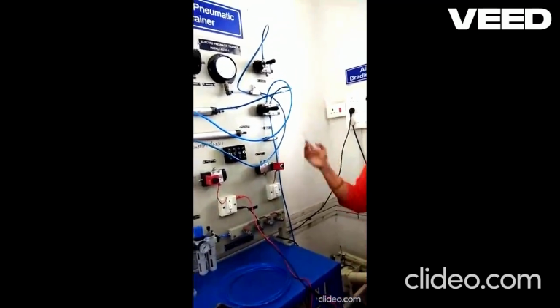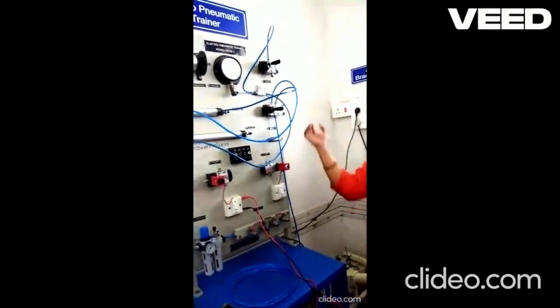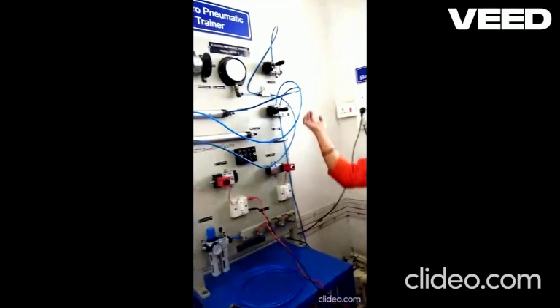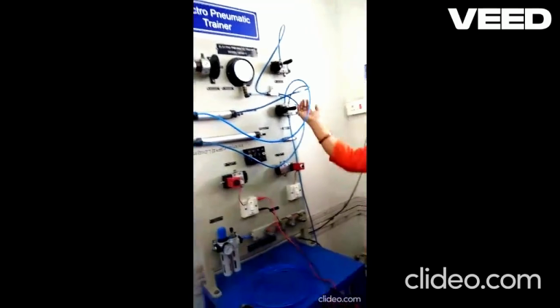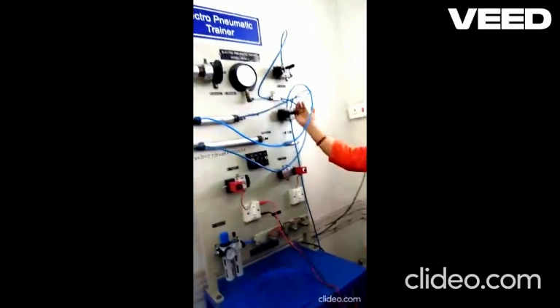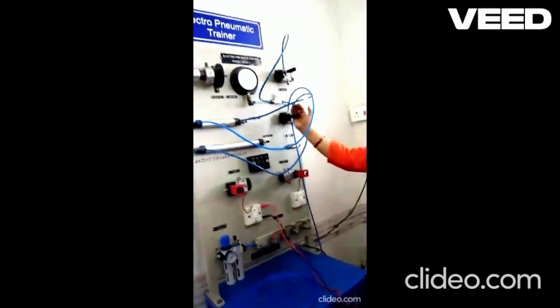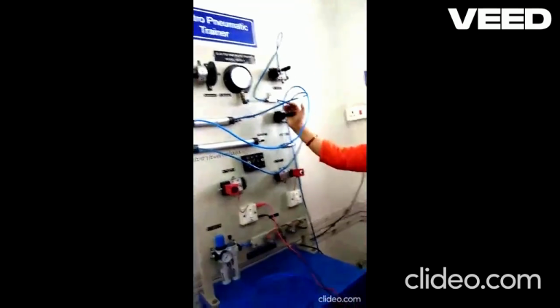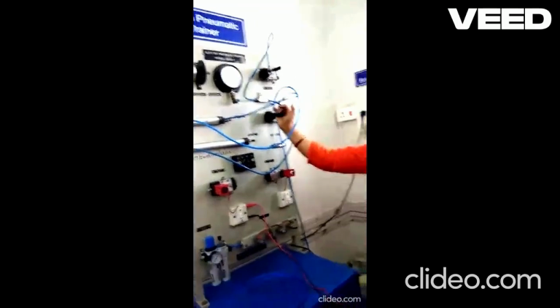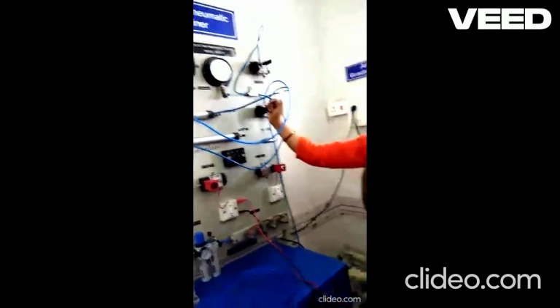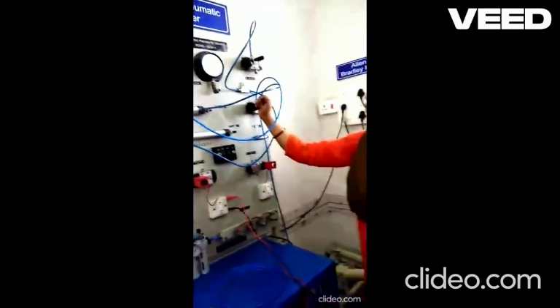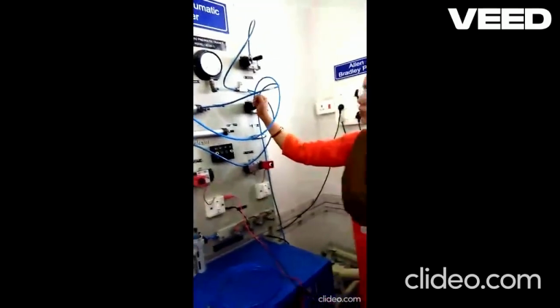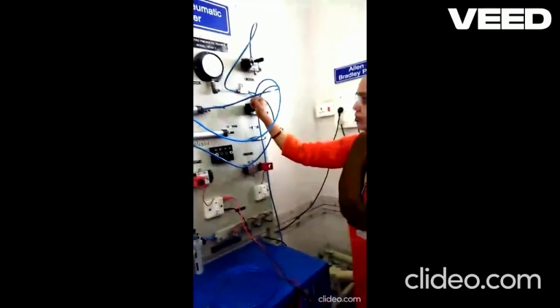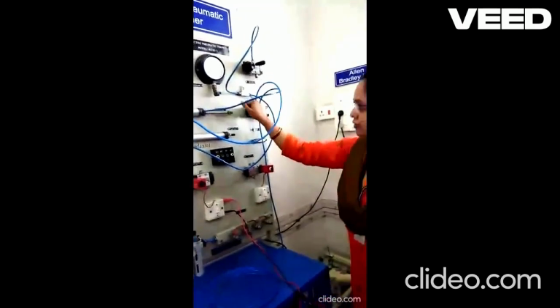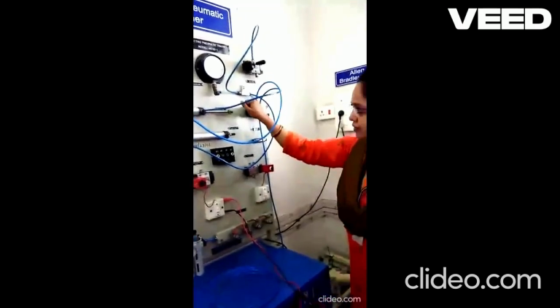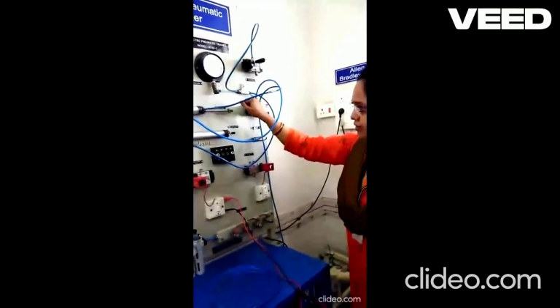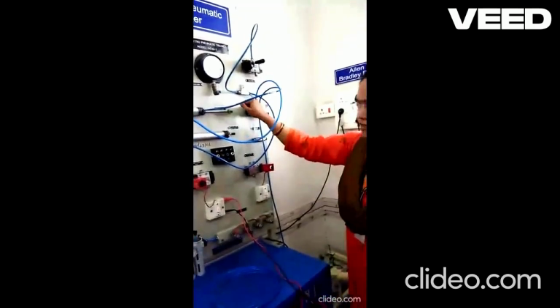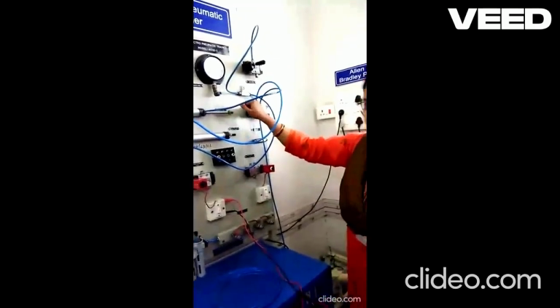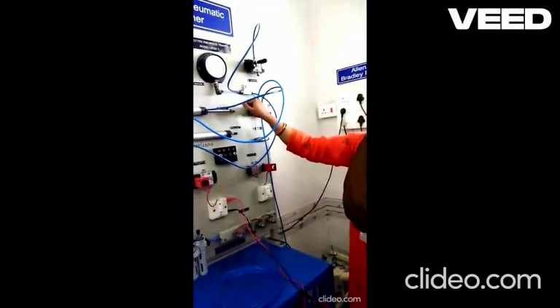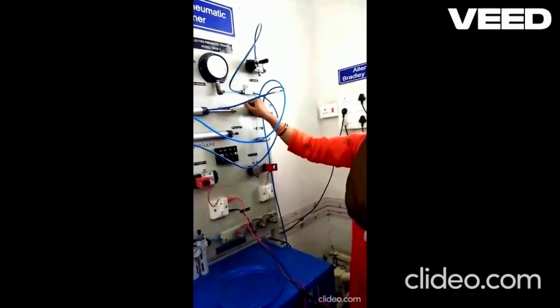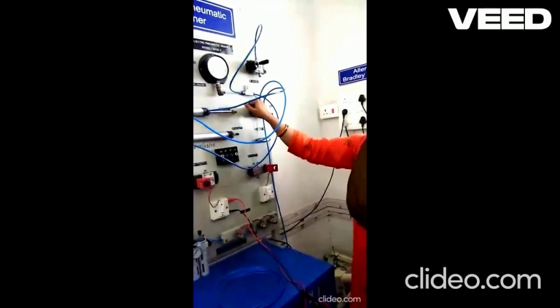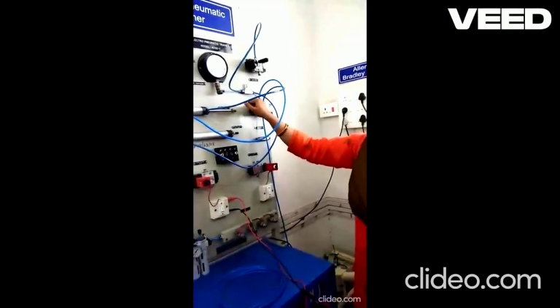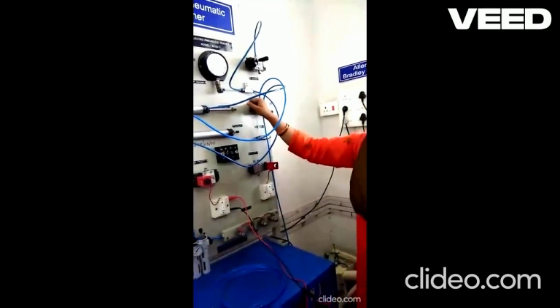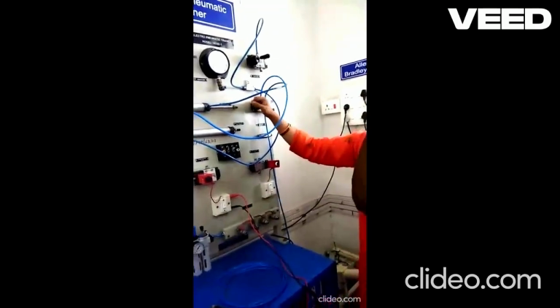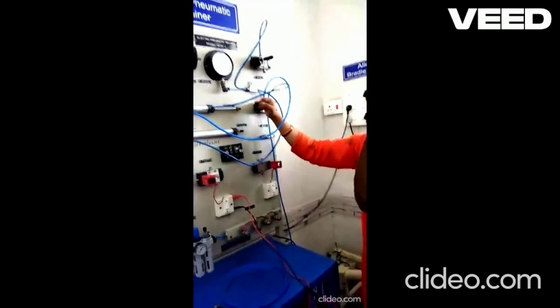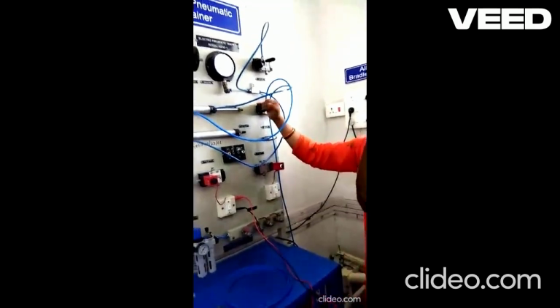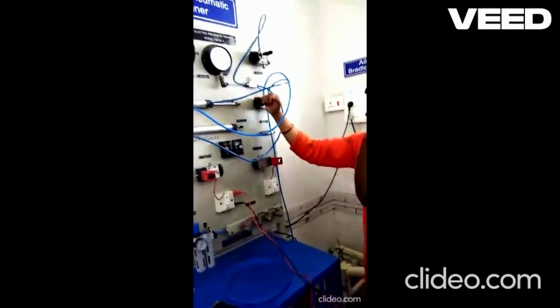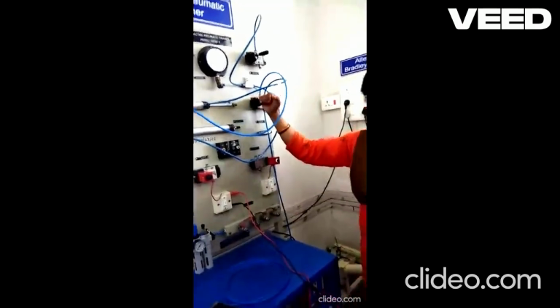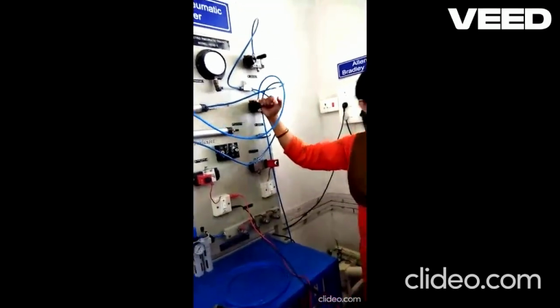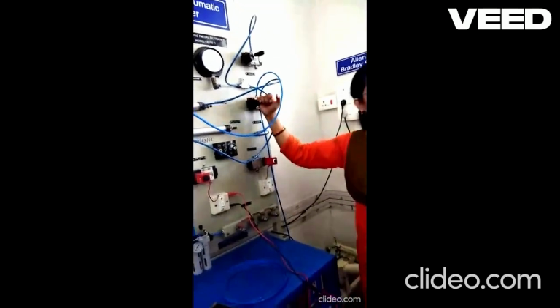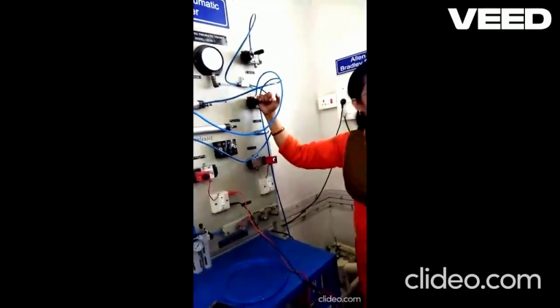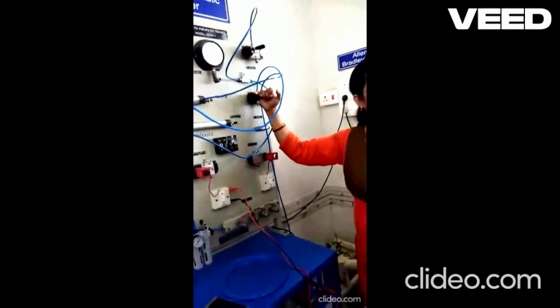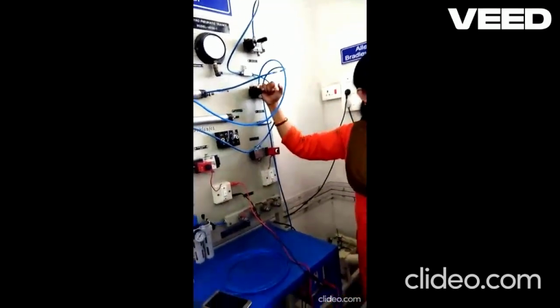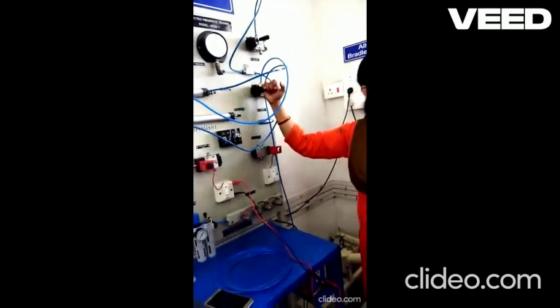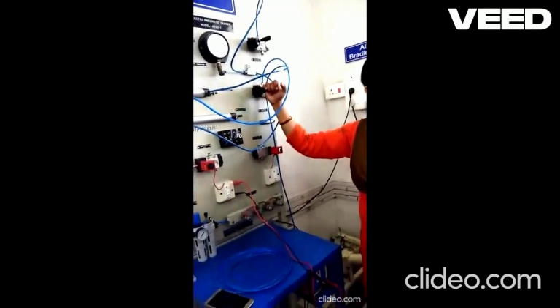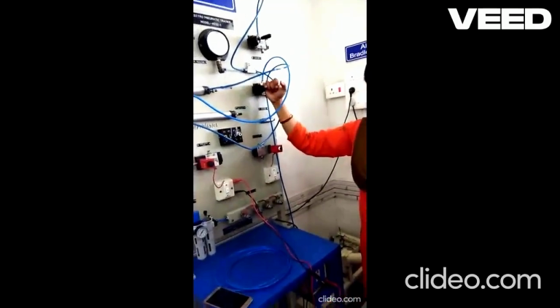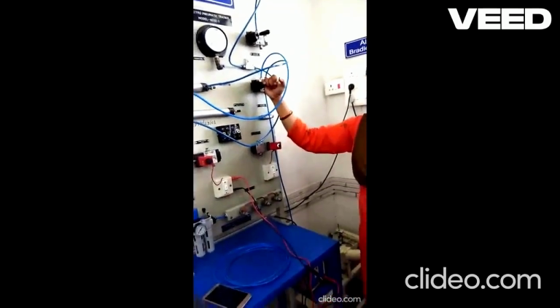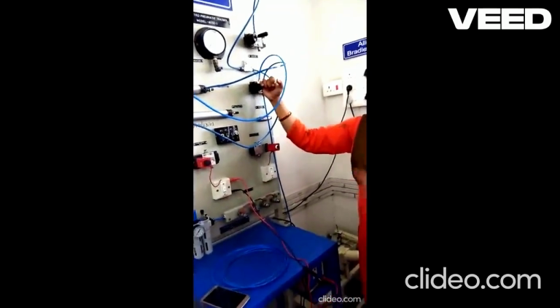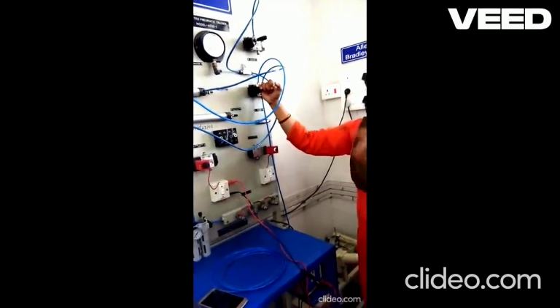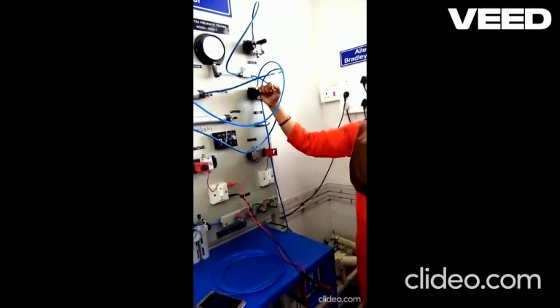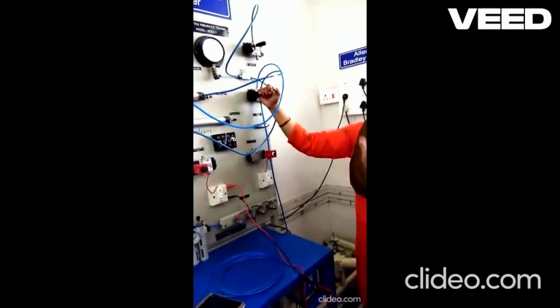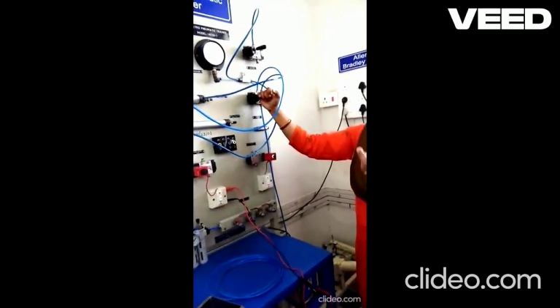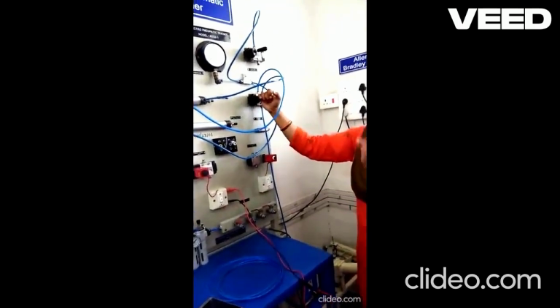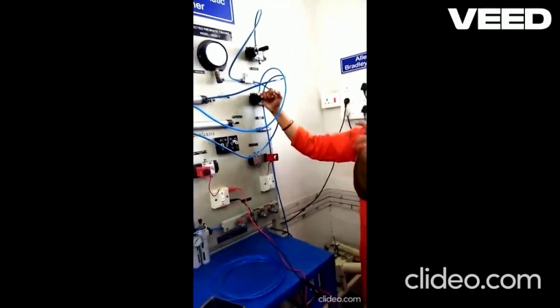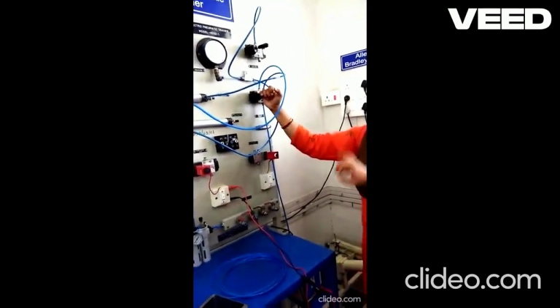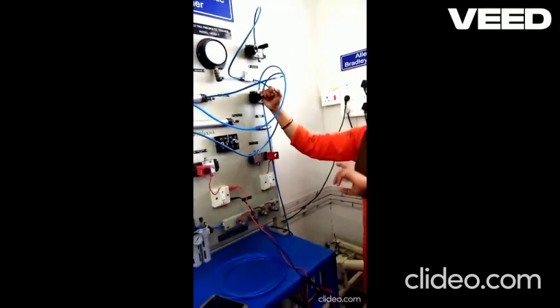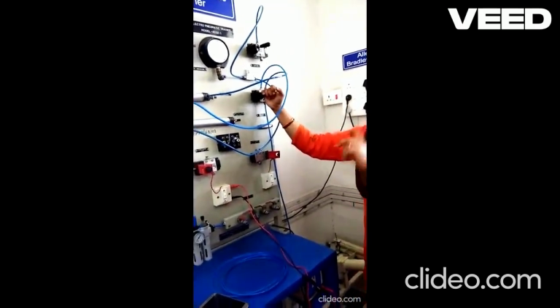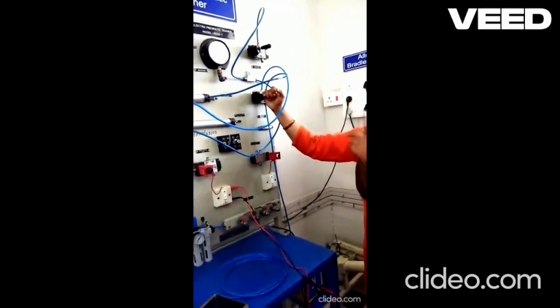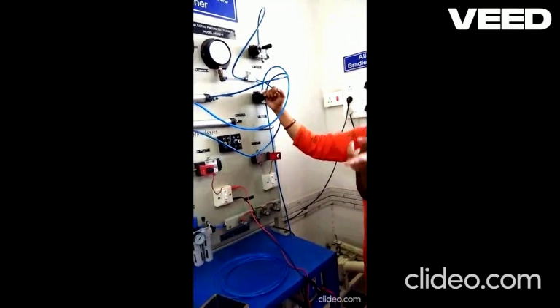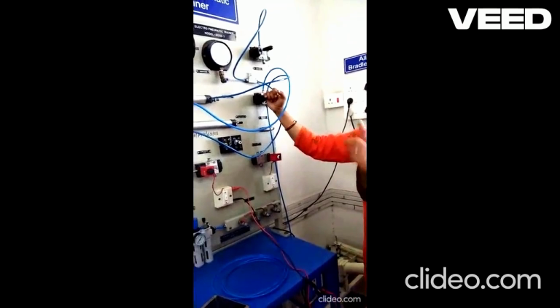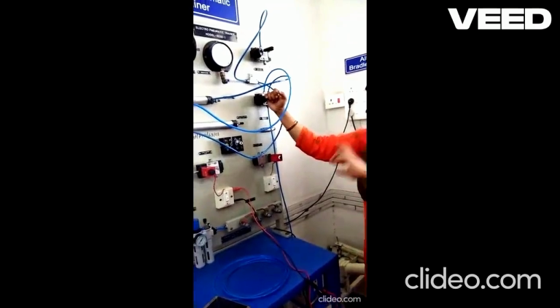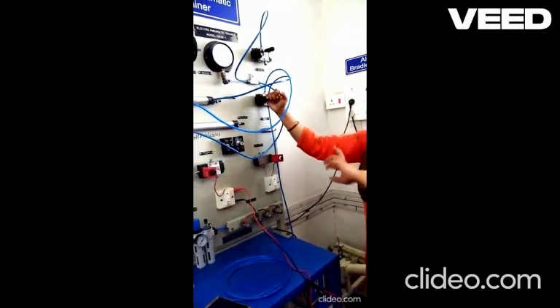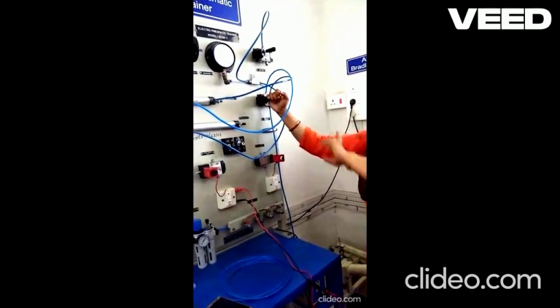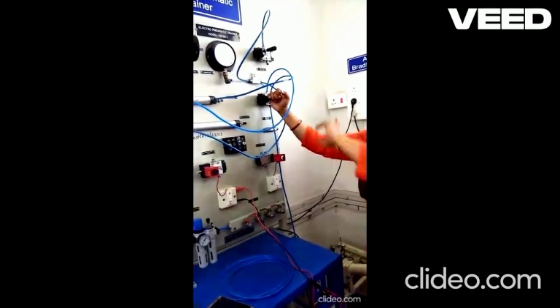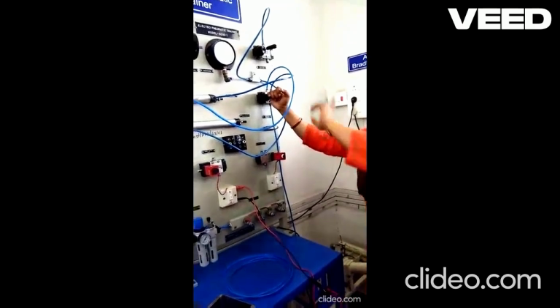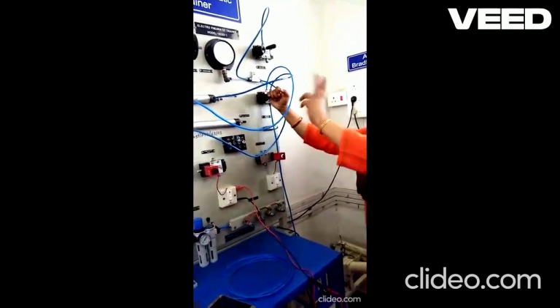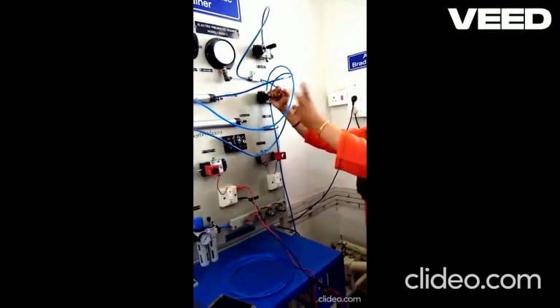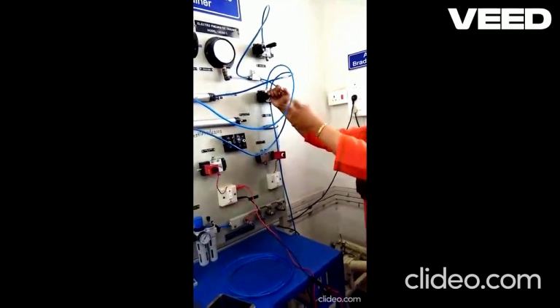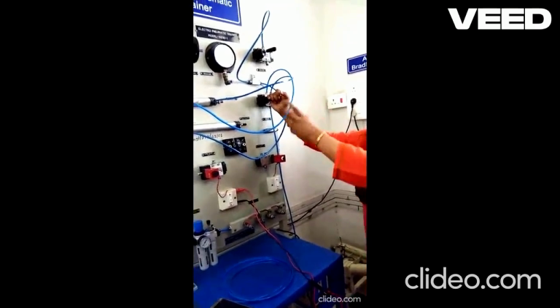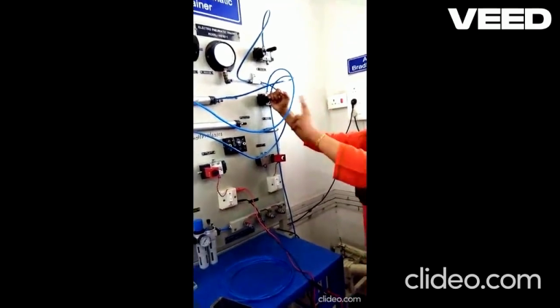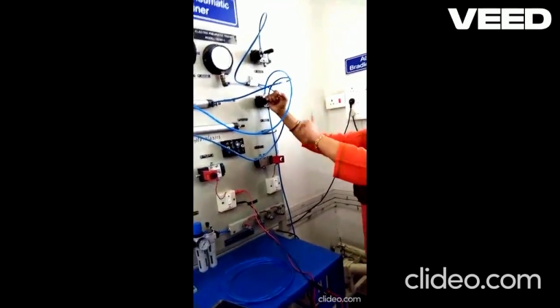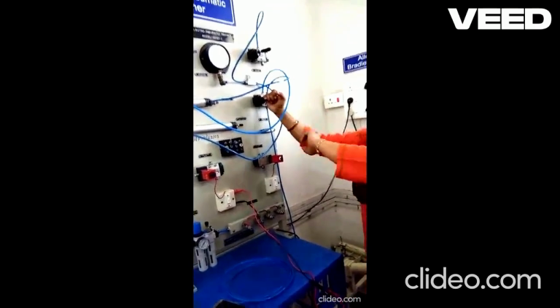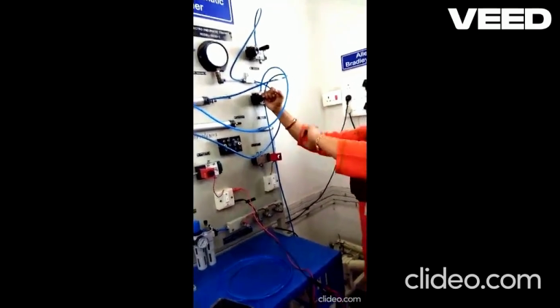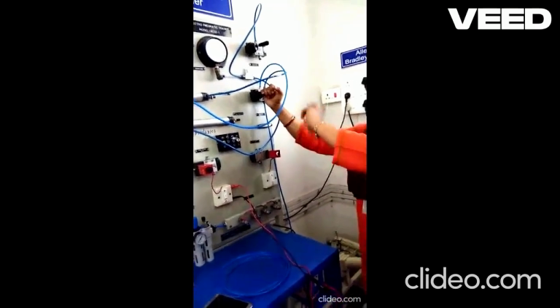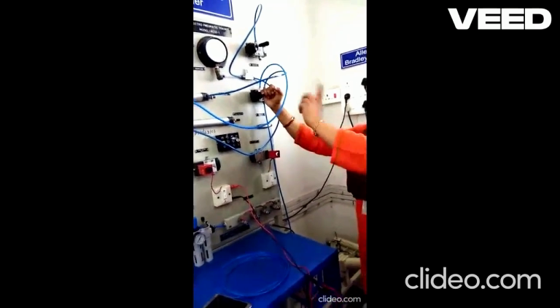So when we operate the valve on and off, the cylinder will extend and retract in one of the positions.